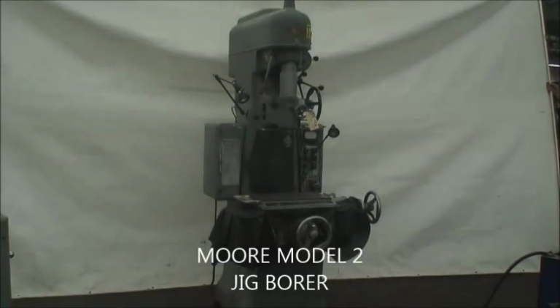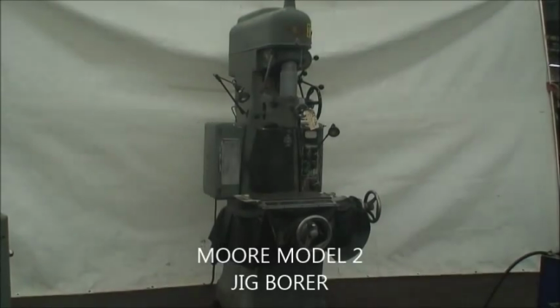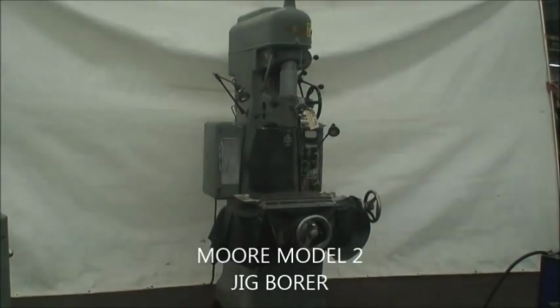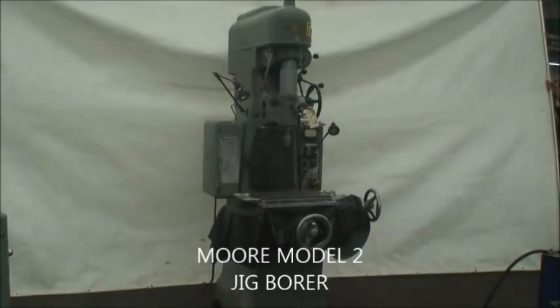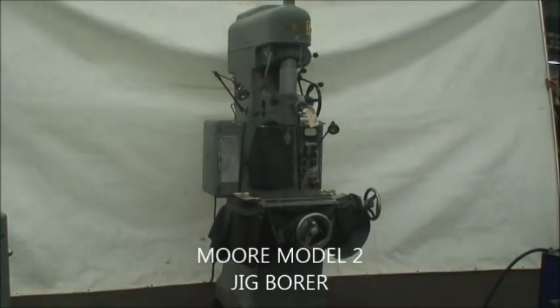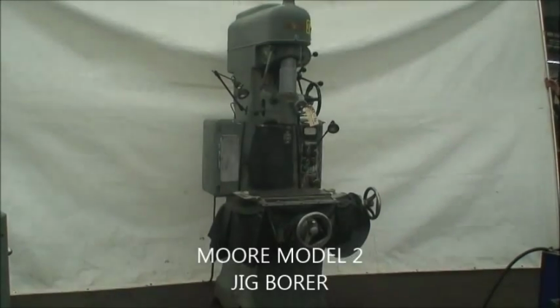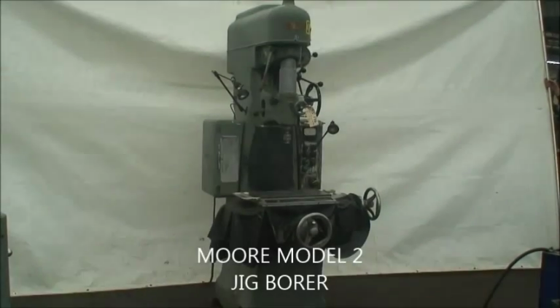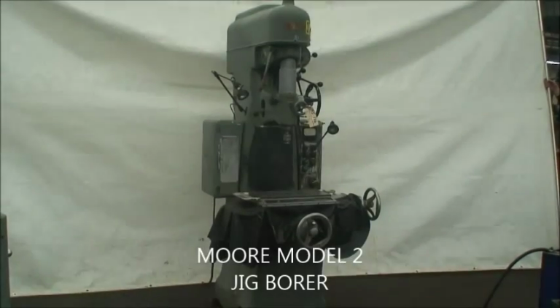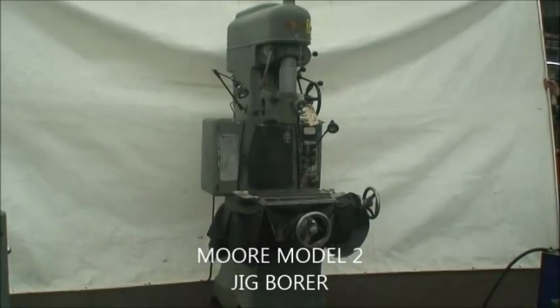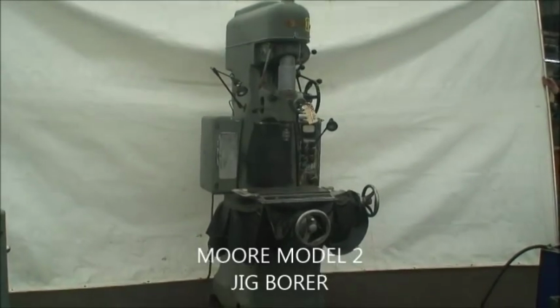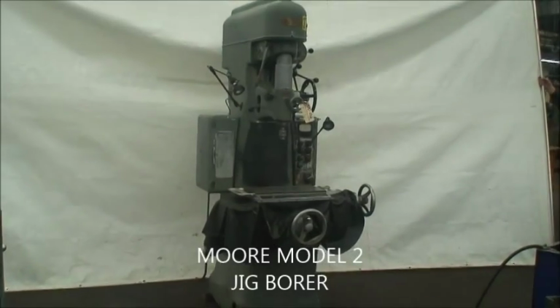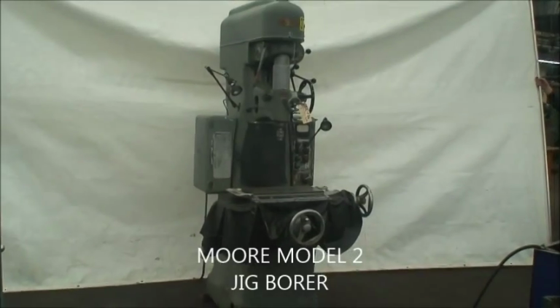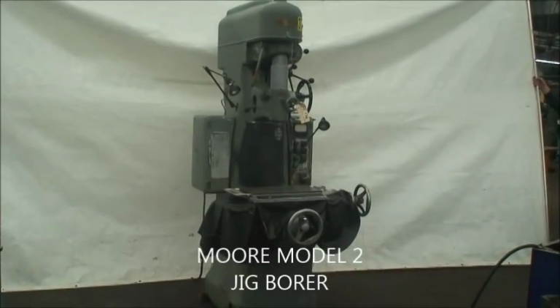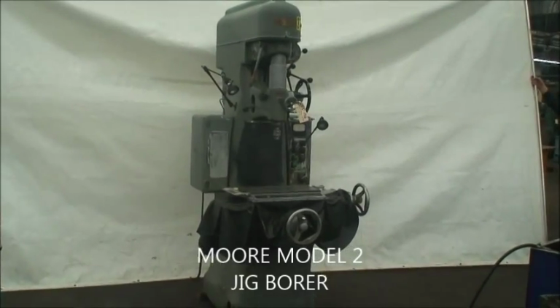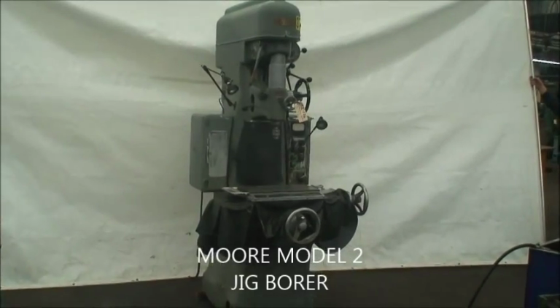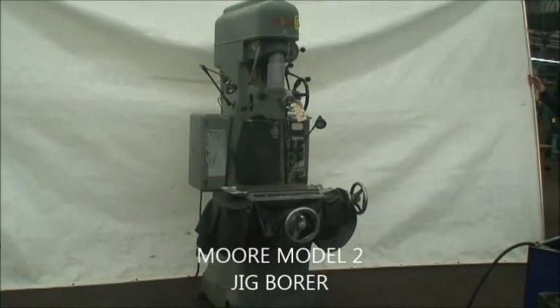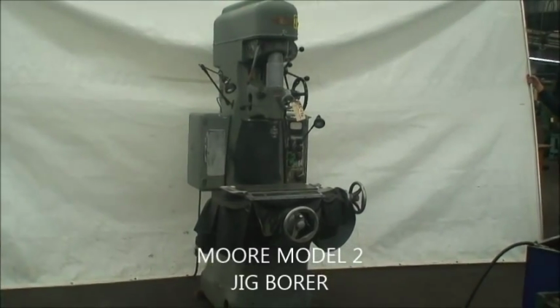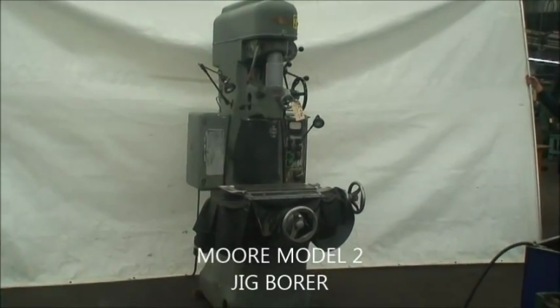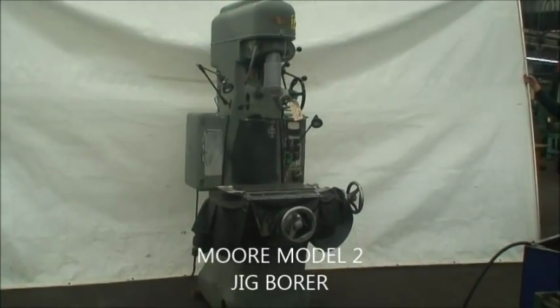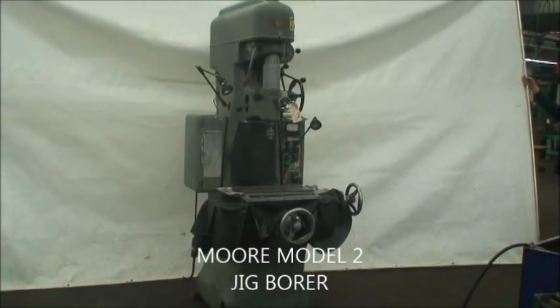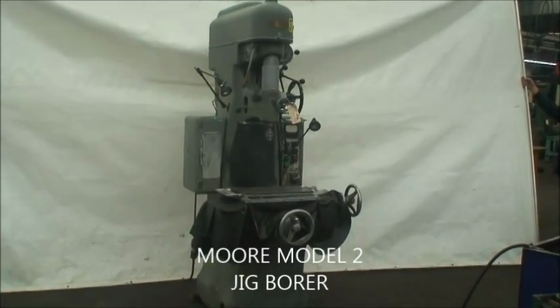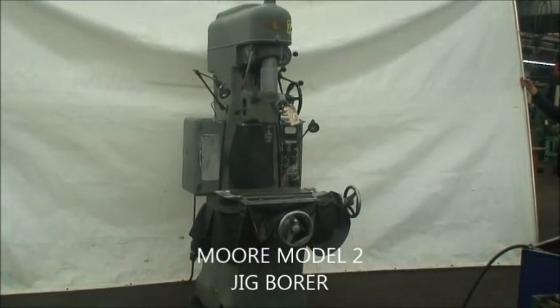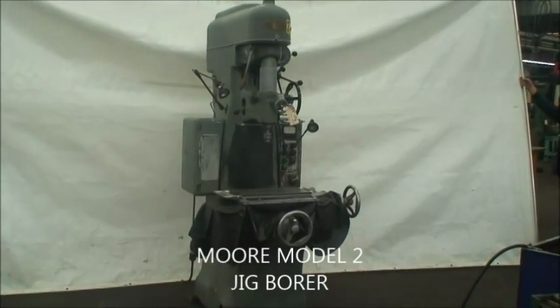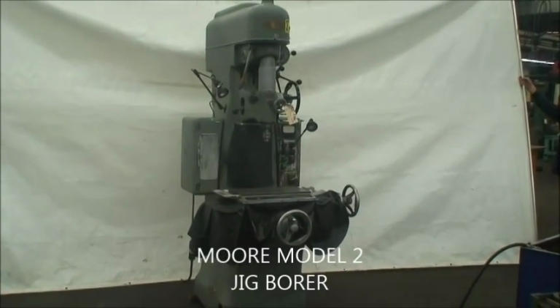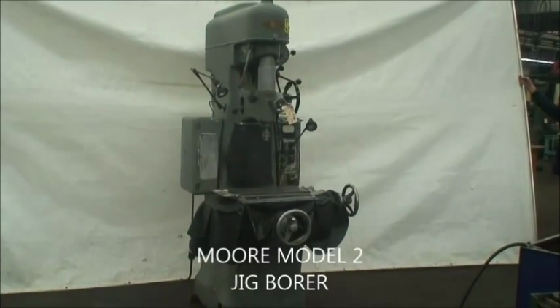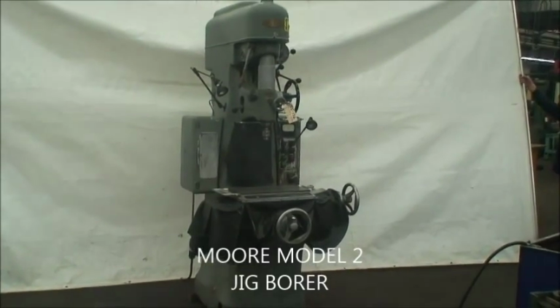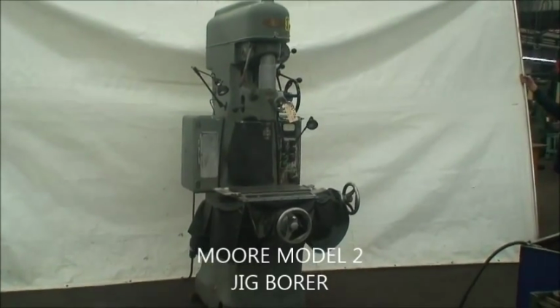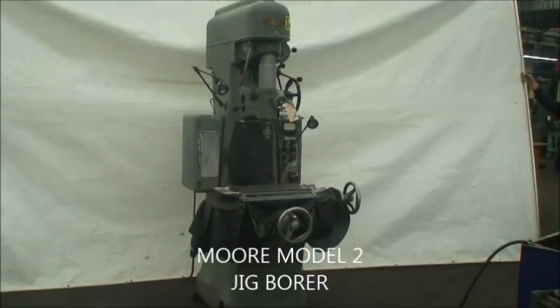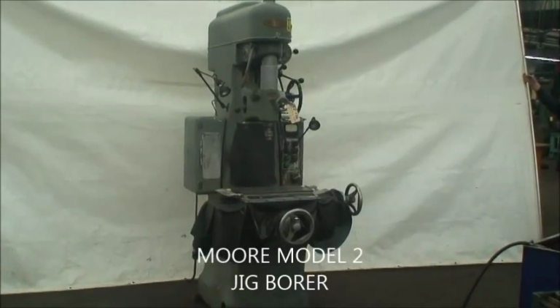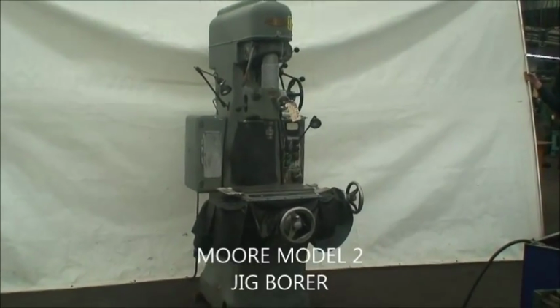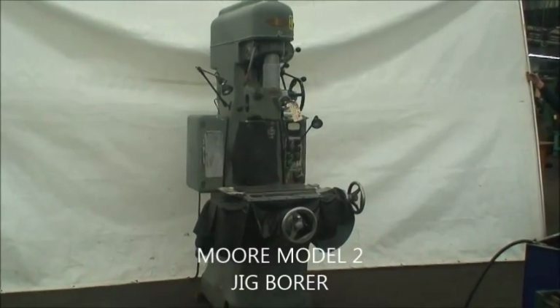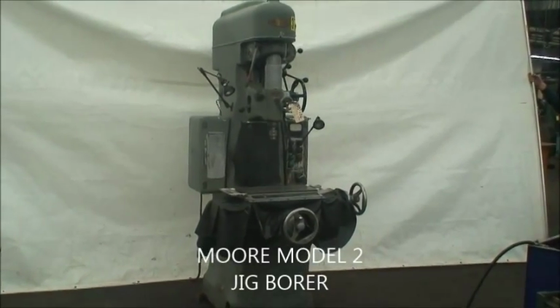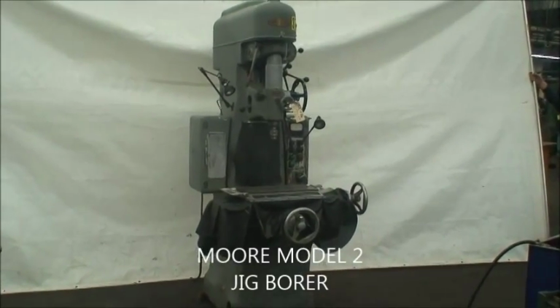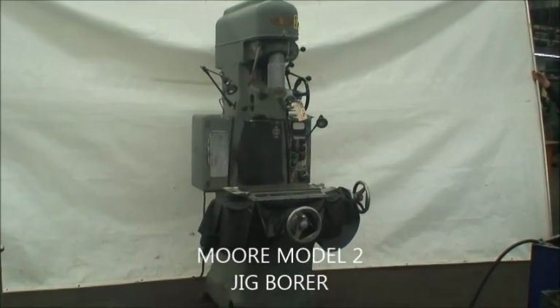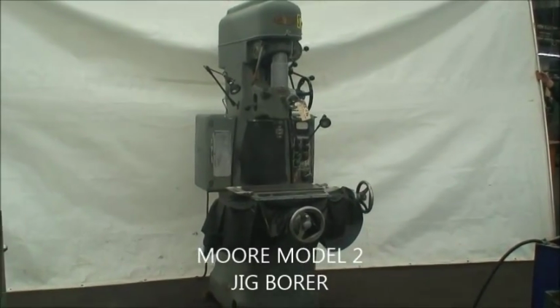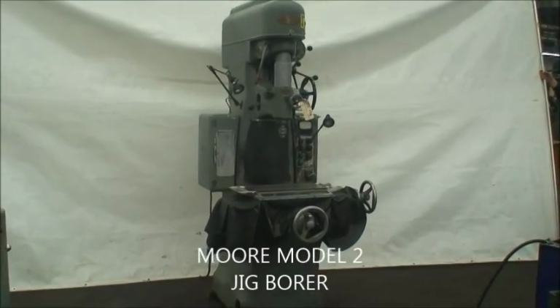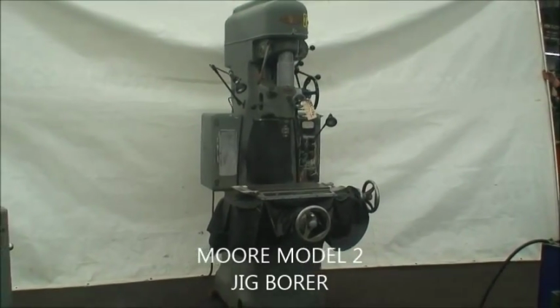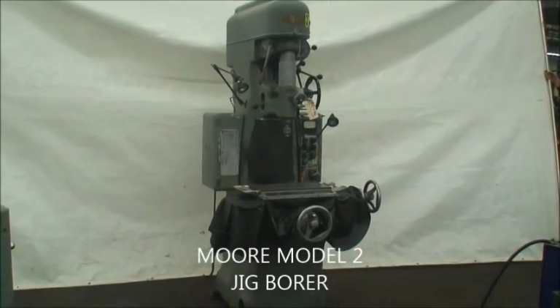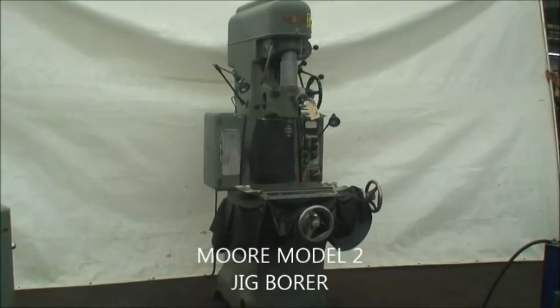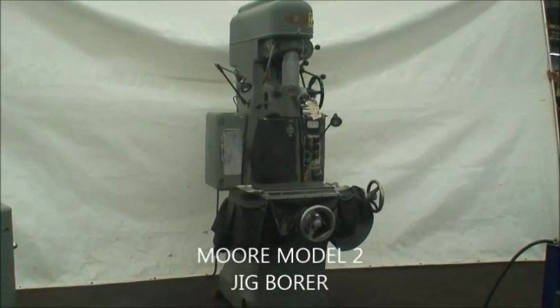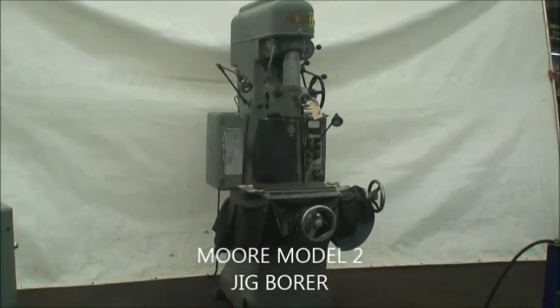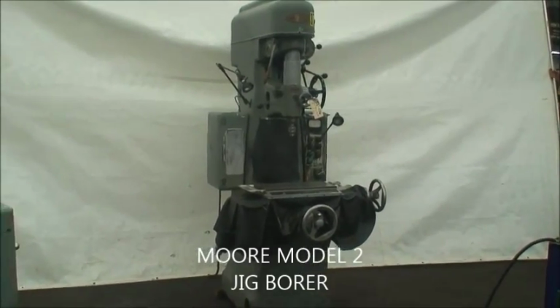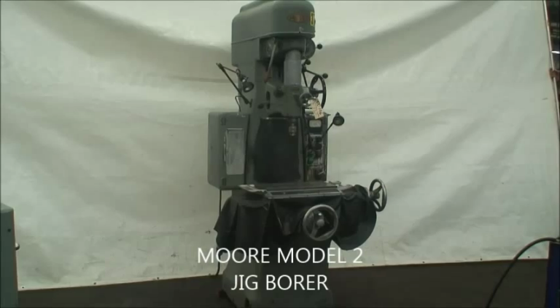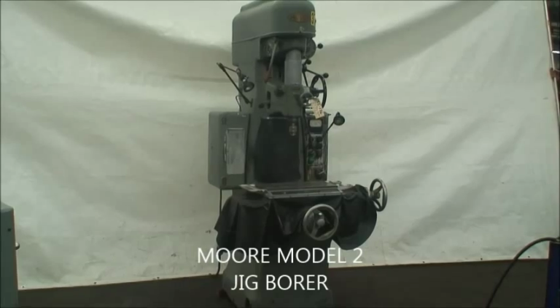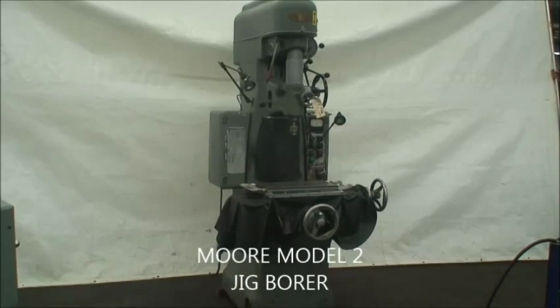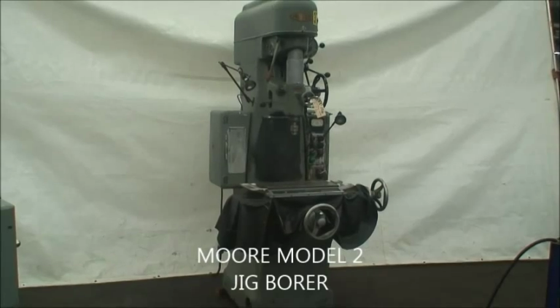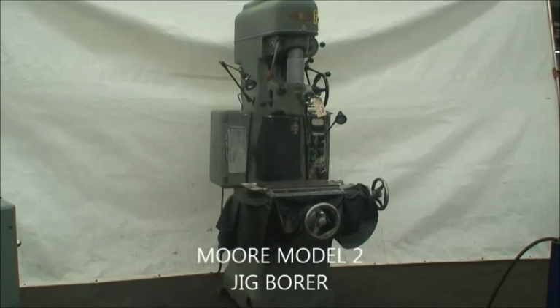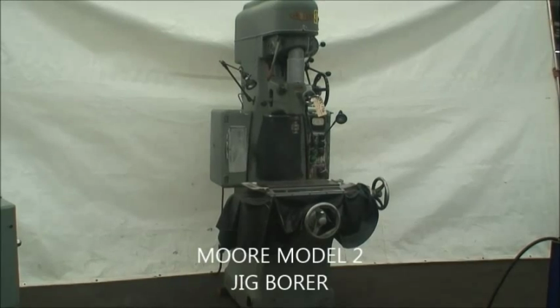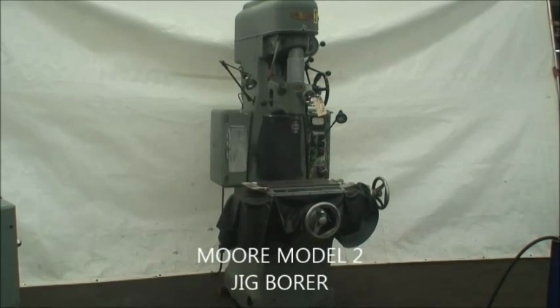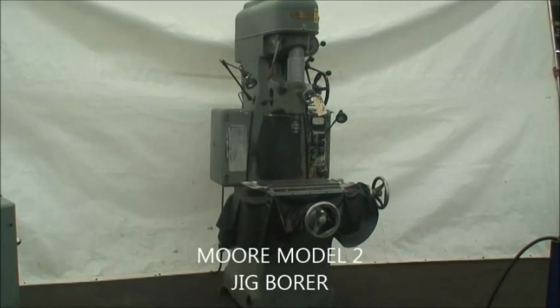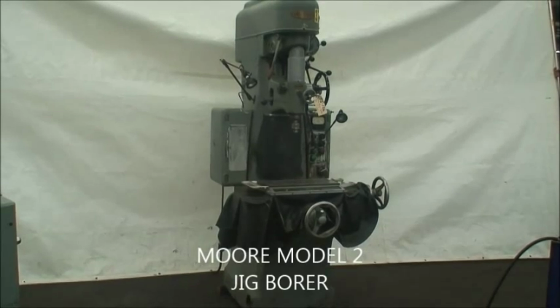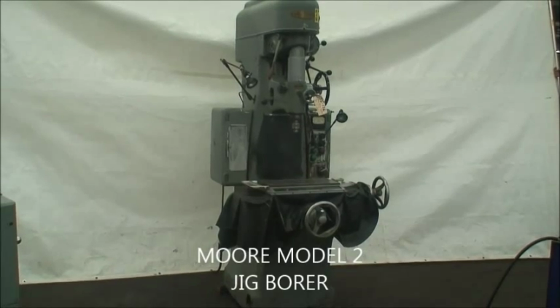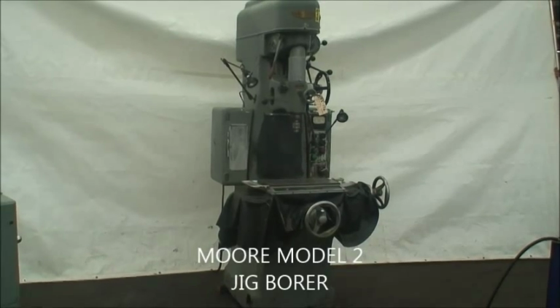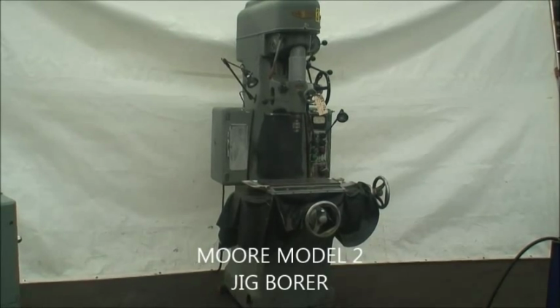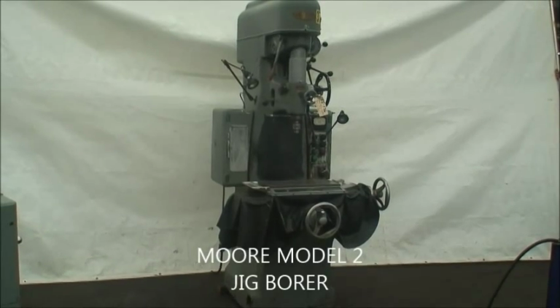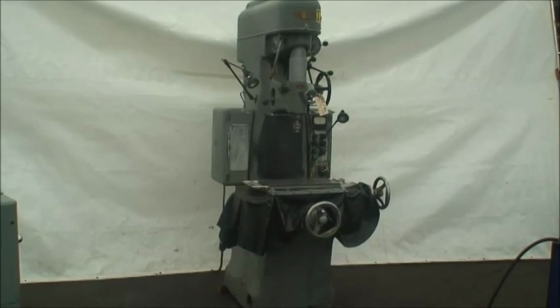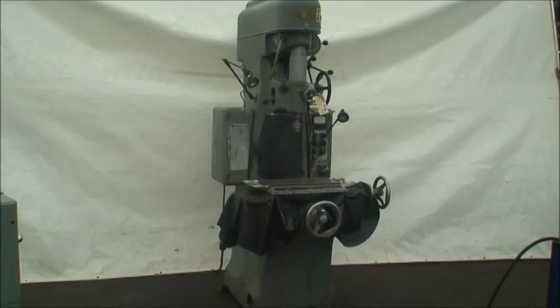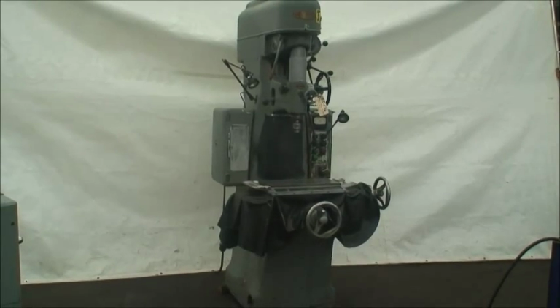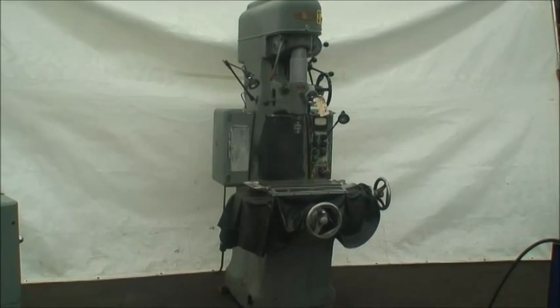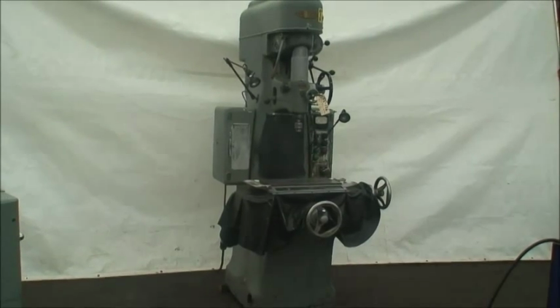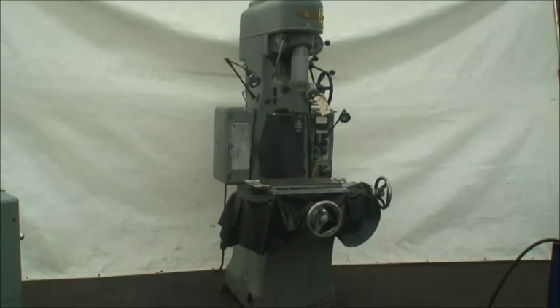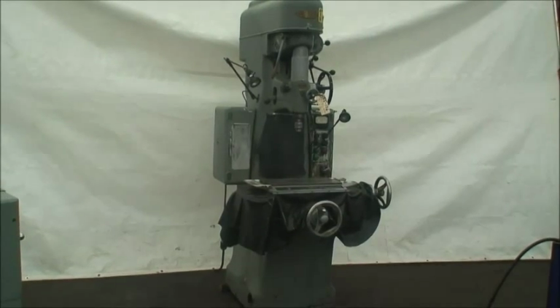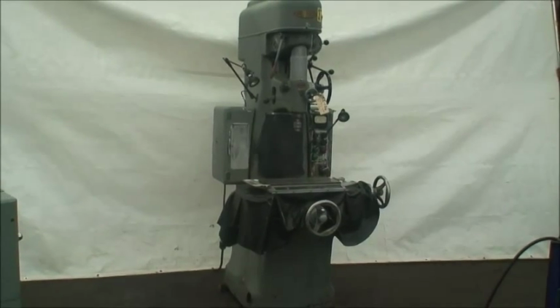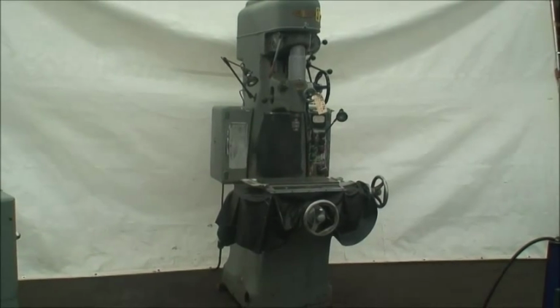Hello, we're here at Industrial Surplus to do a video demonstration of a Mohr No. 2 Jig Borer.